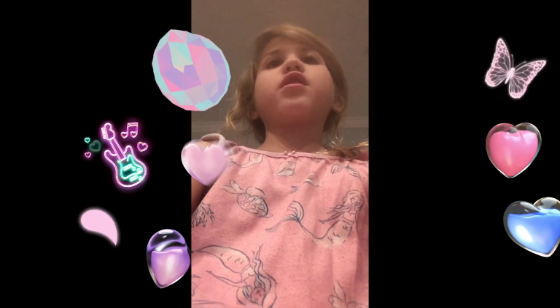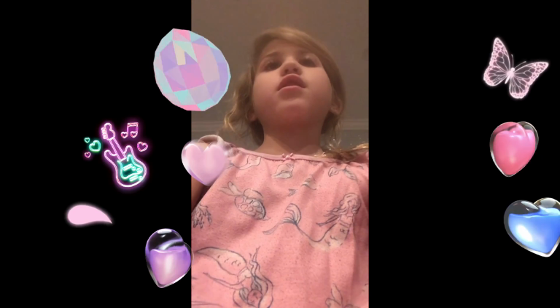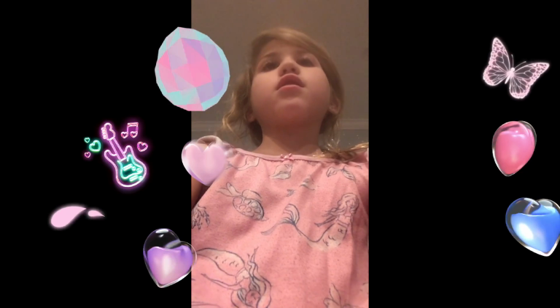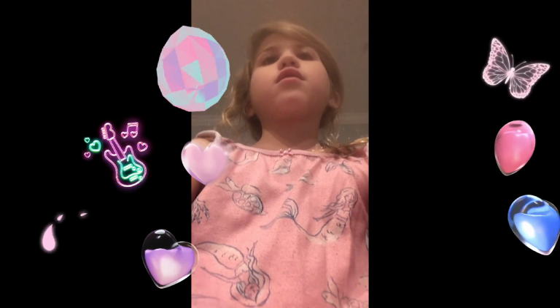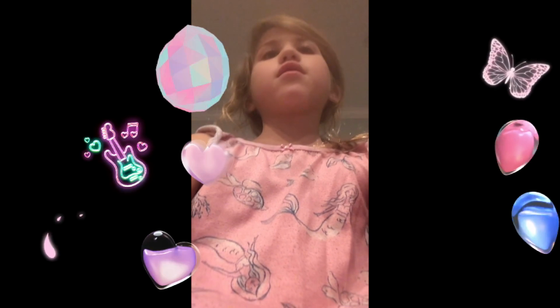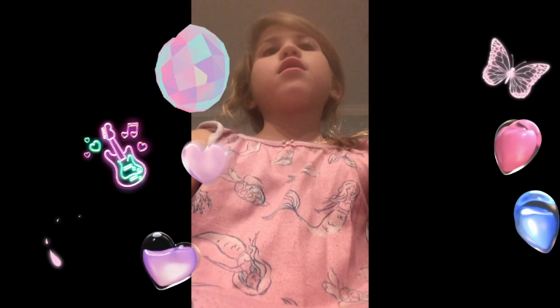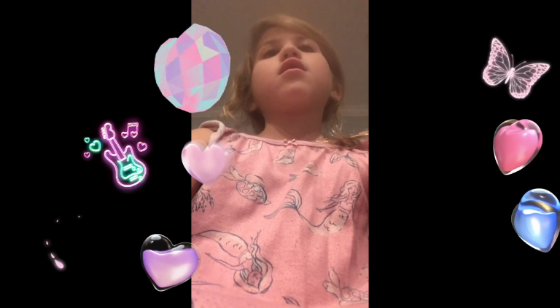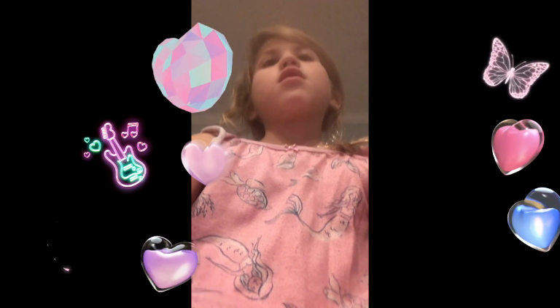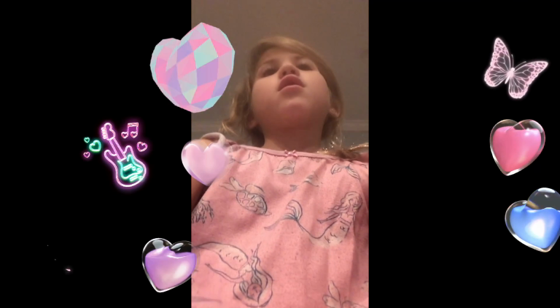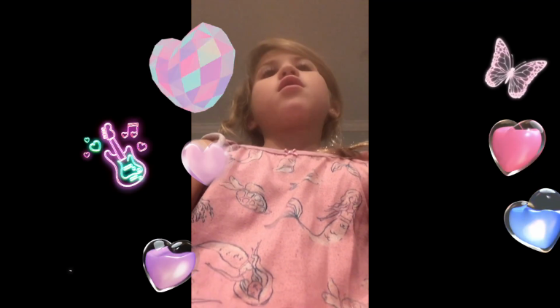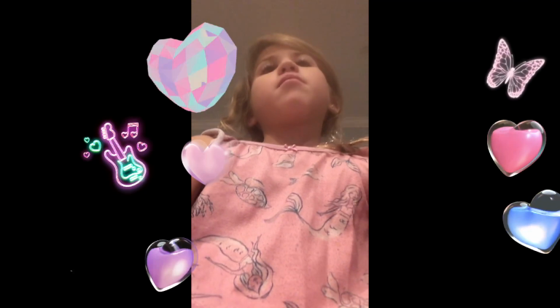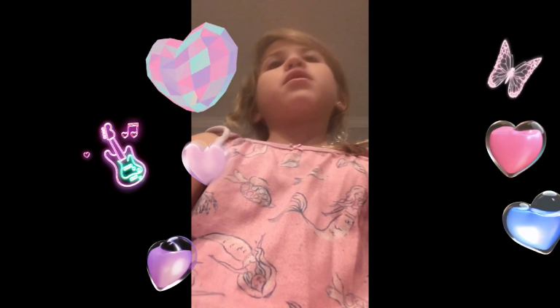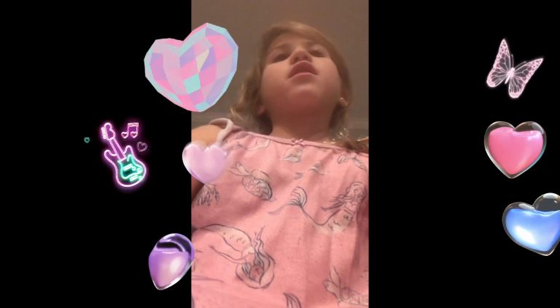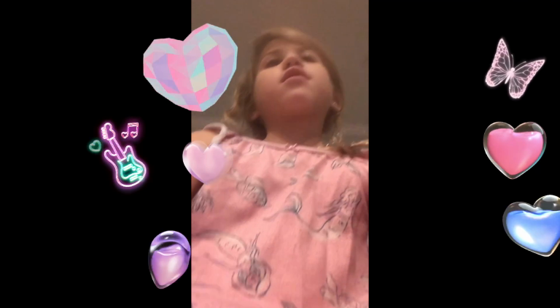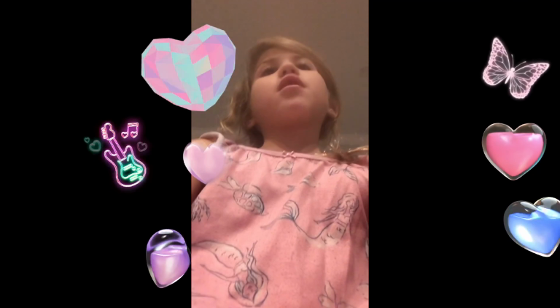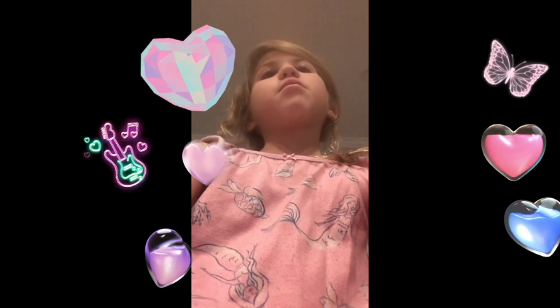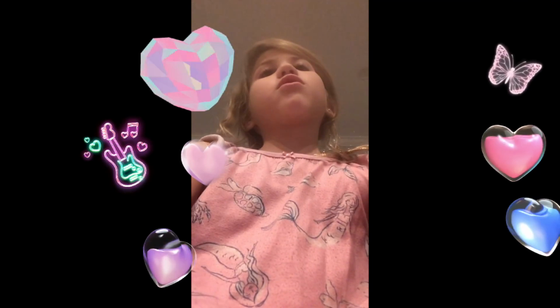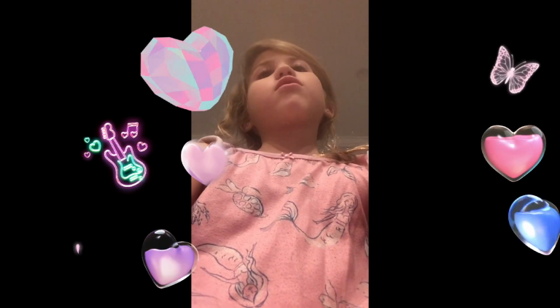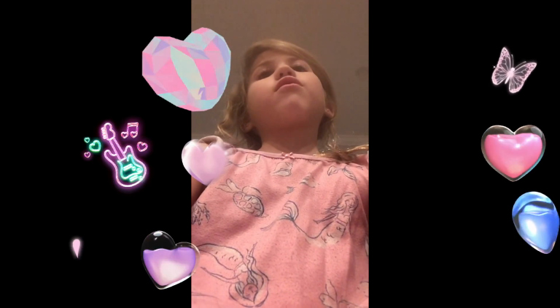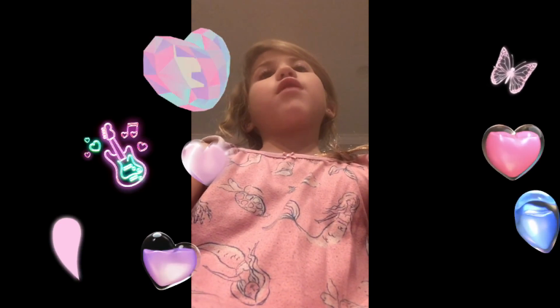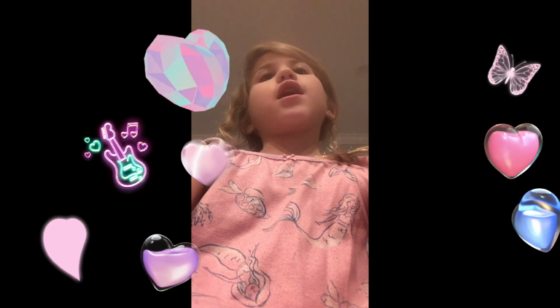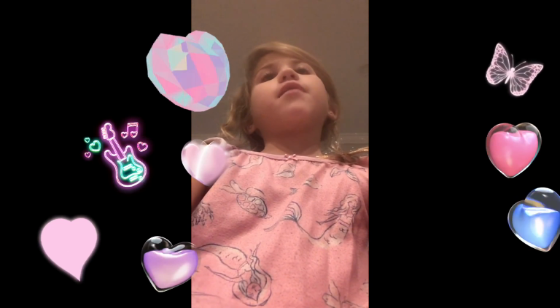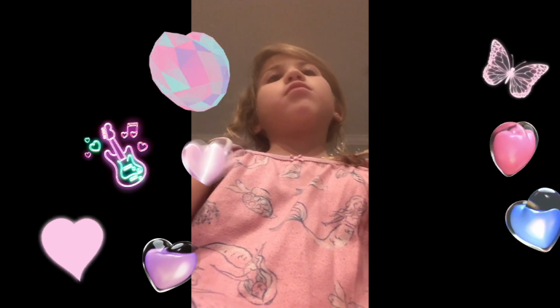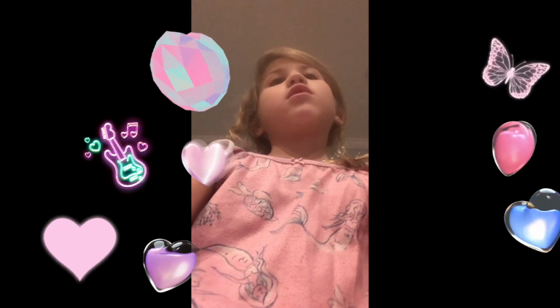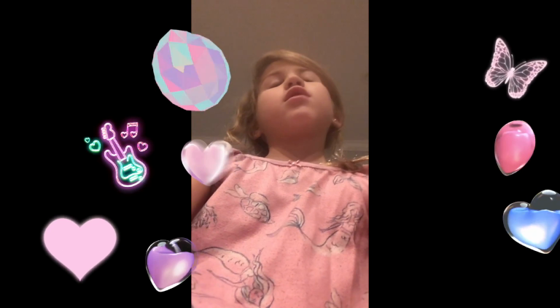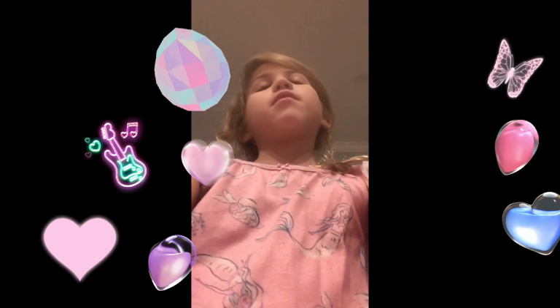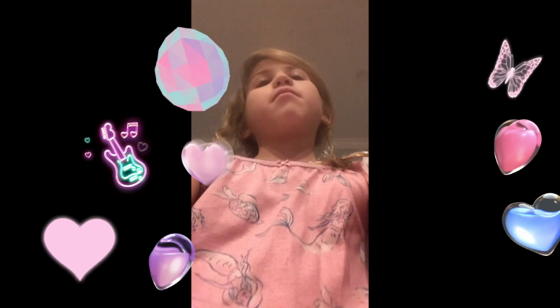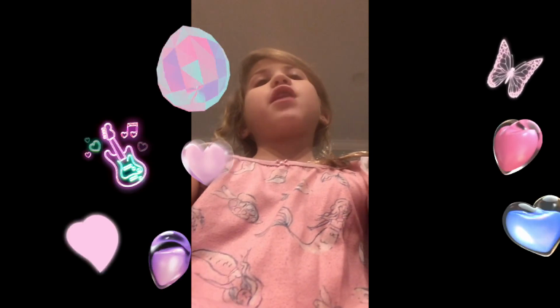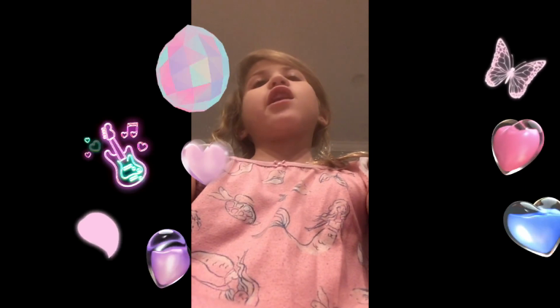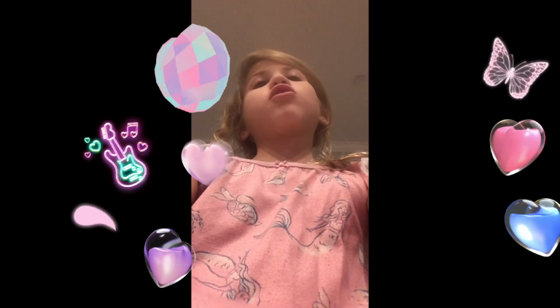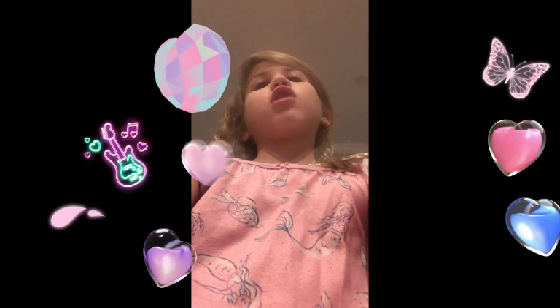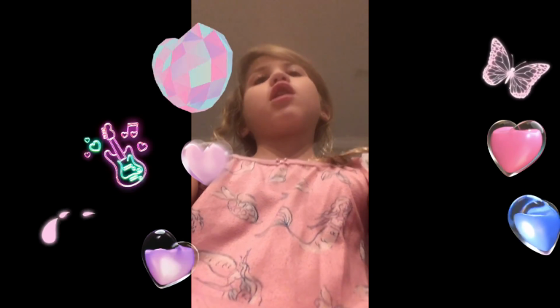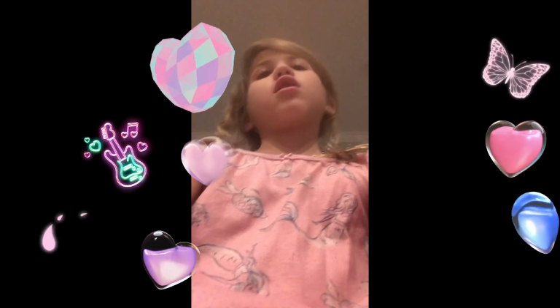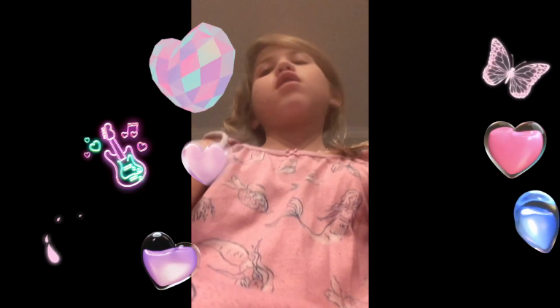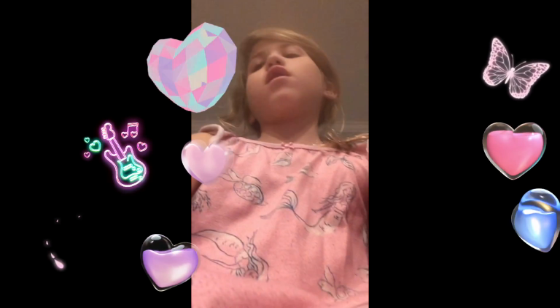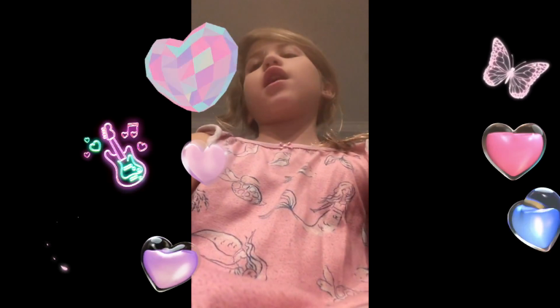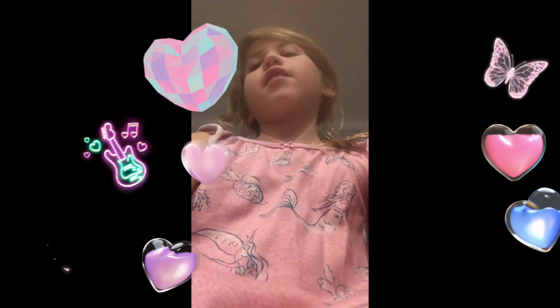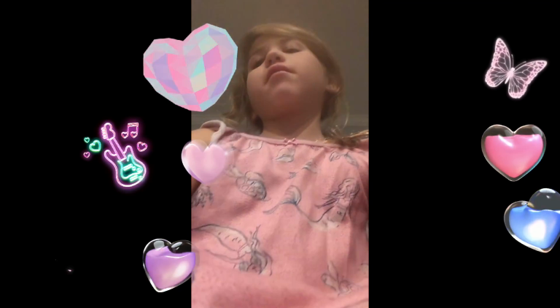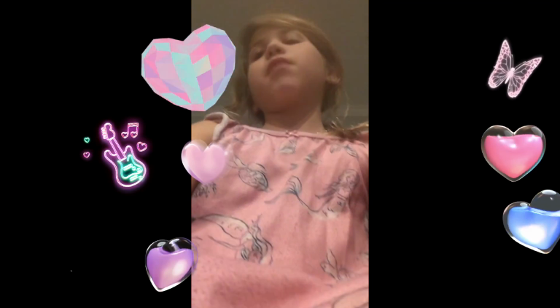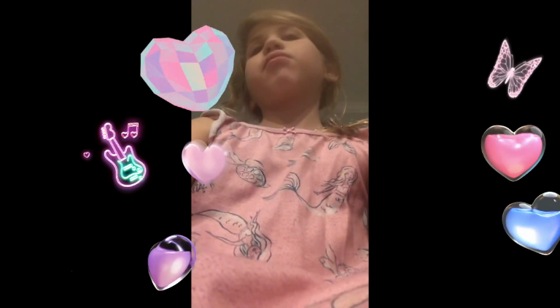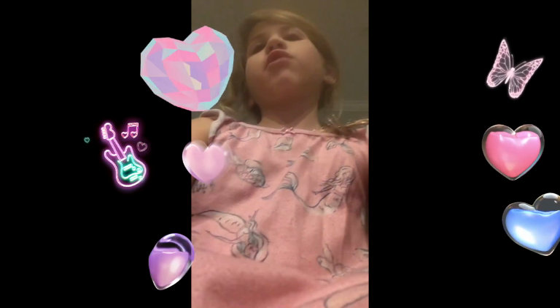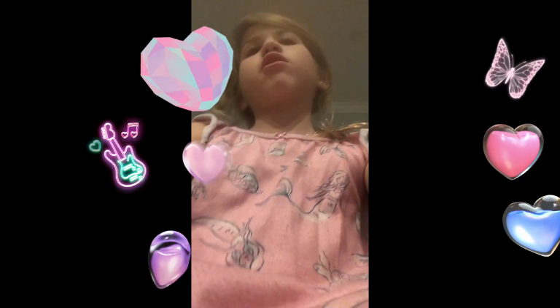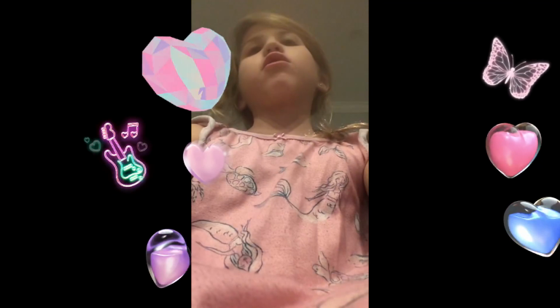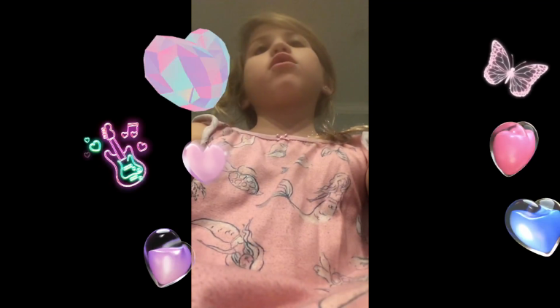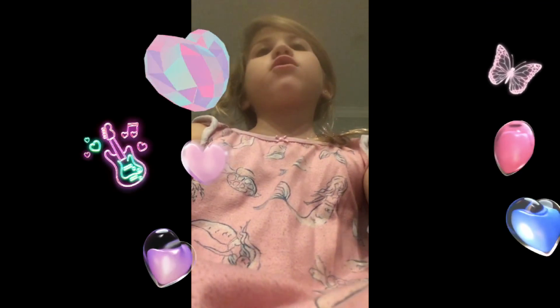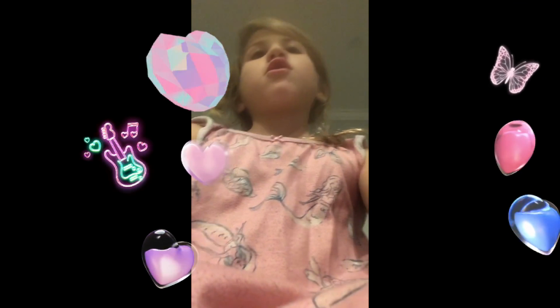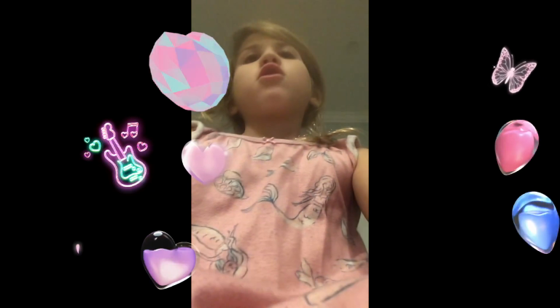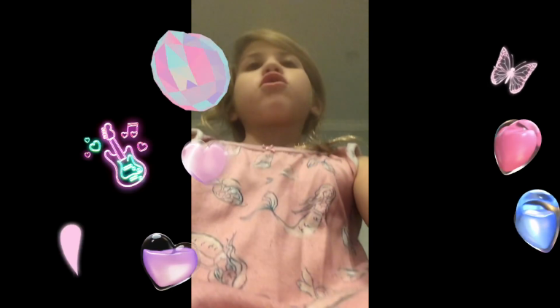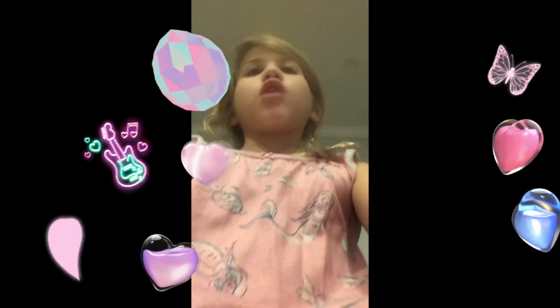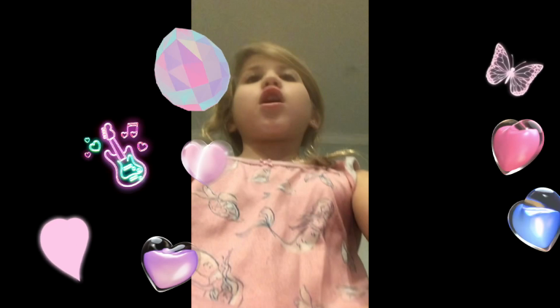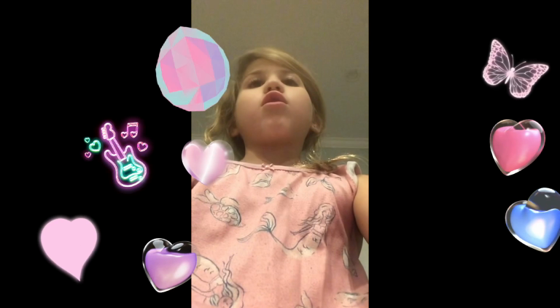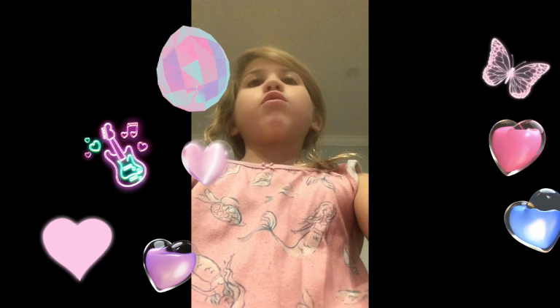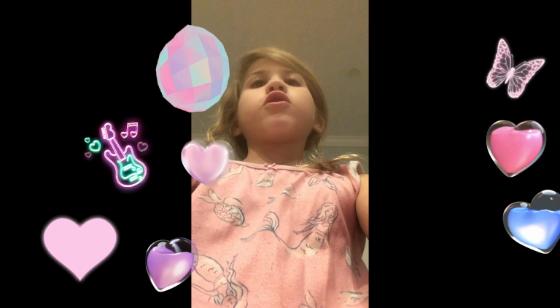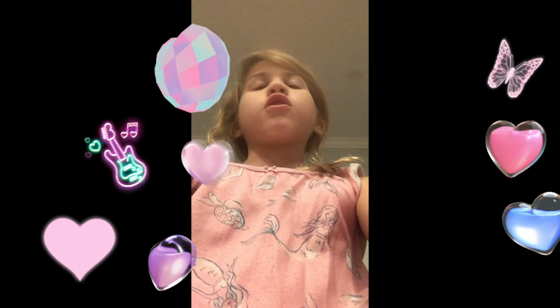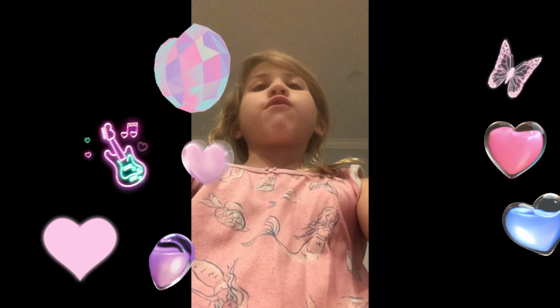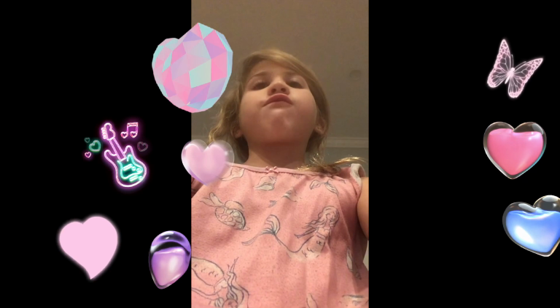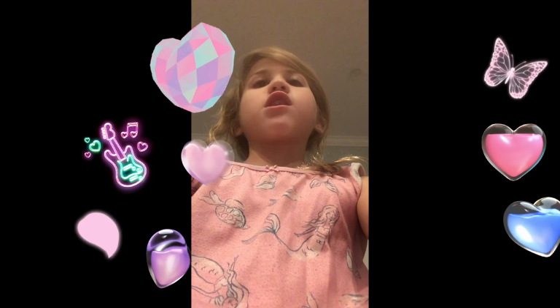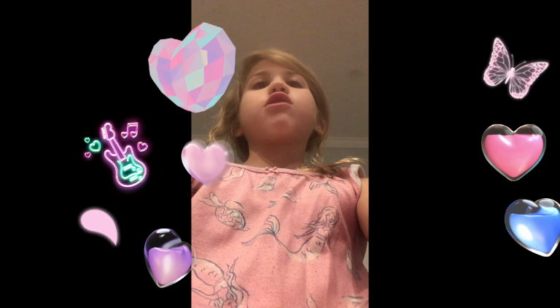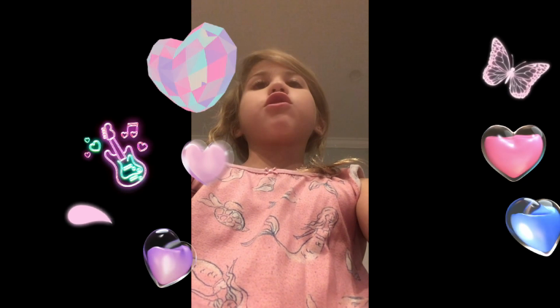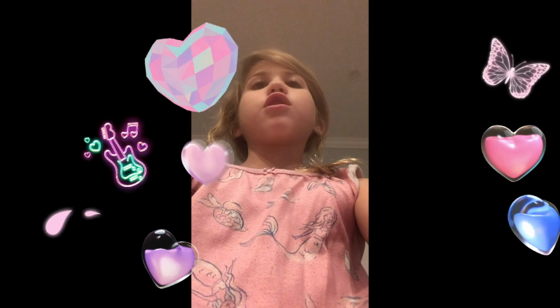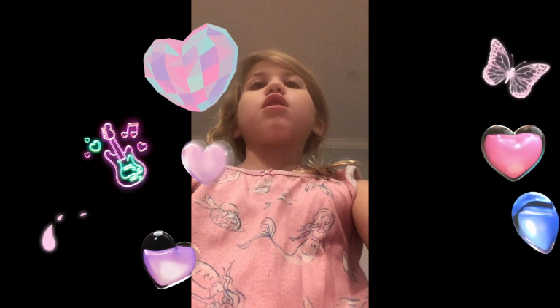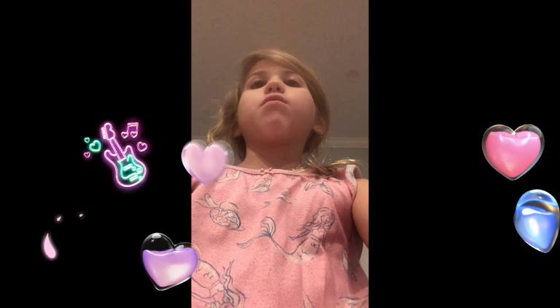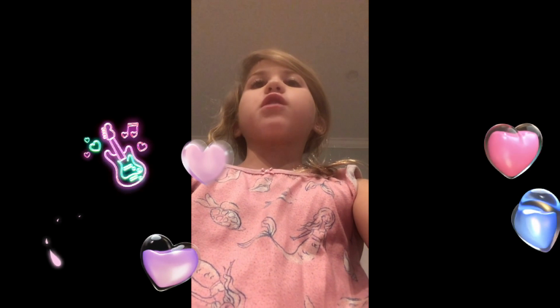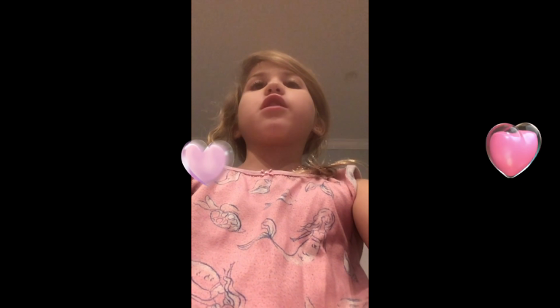Please subscribe to my channel and my brother's channel, which is VGOE.